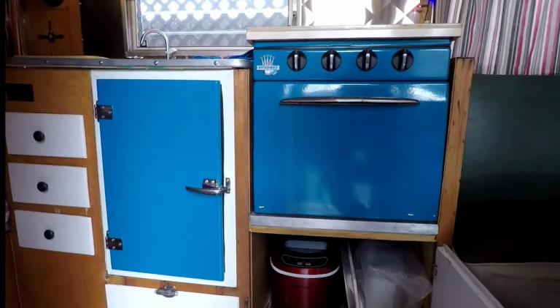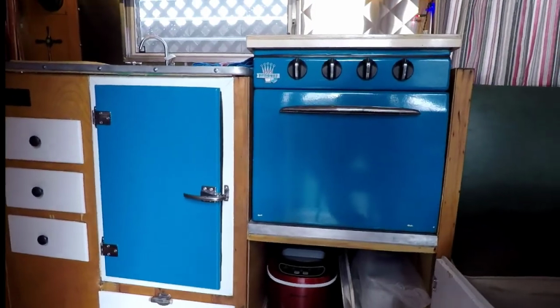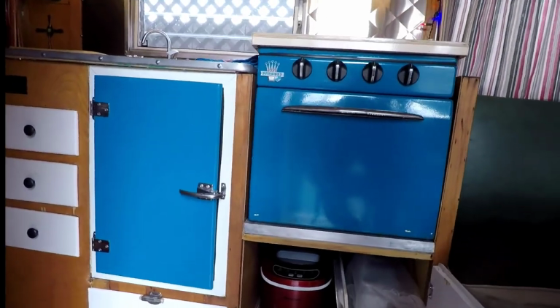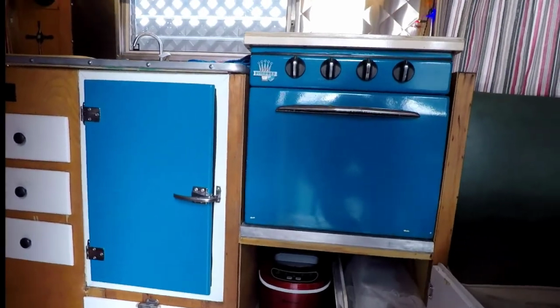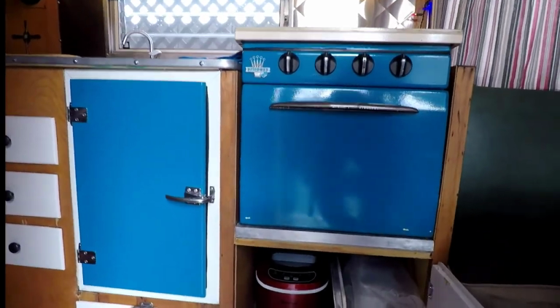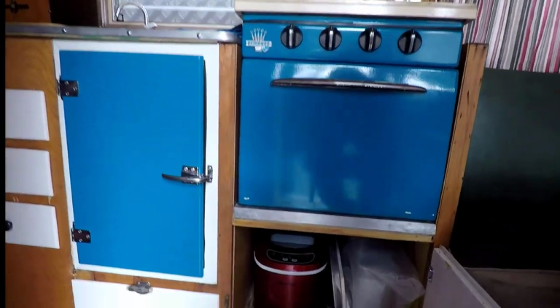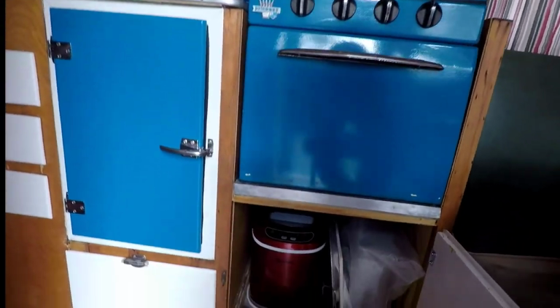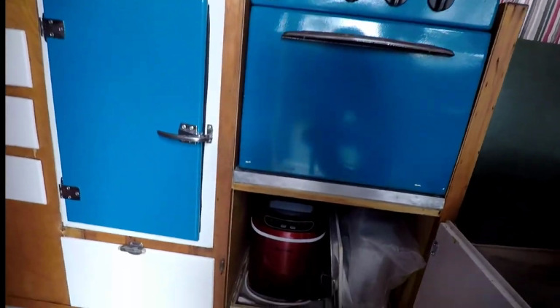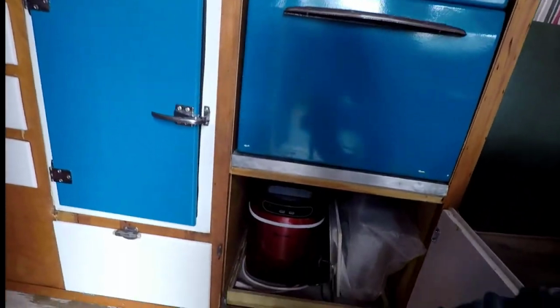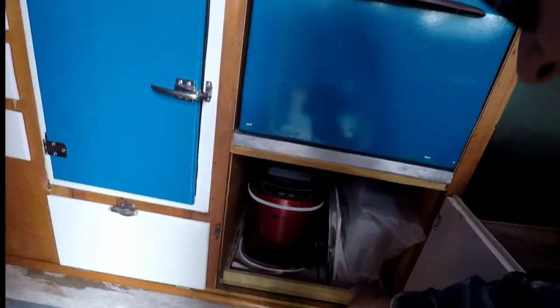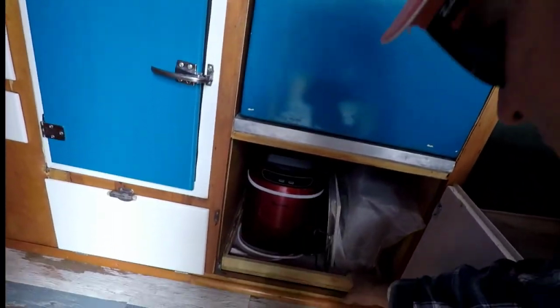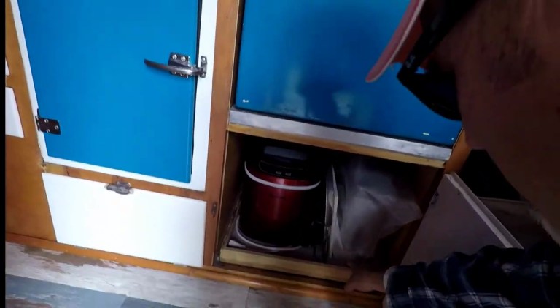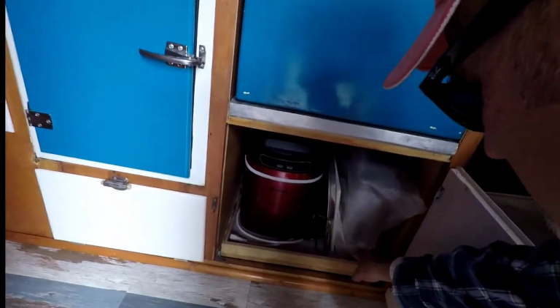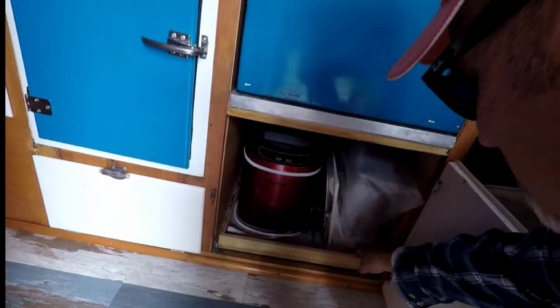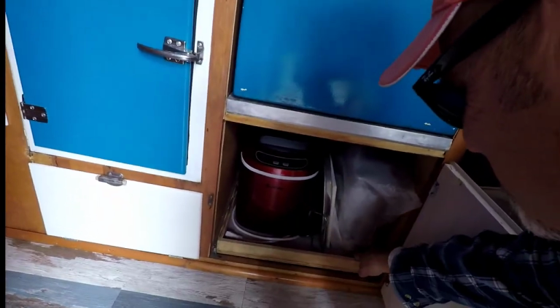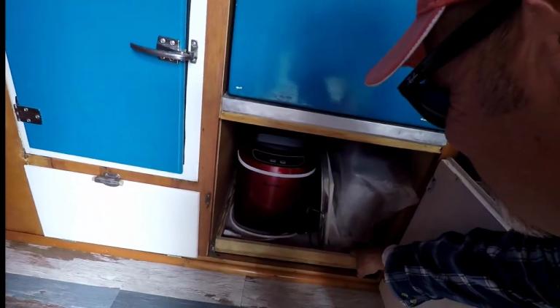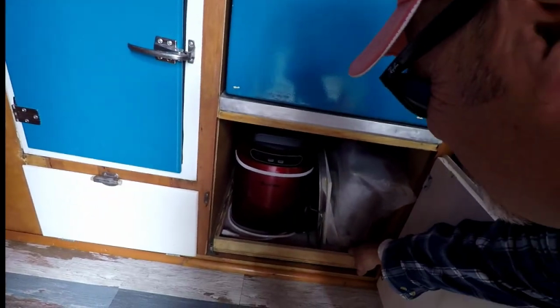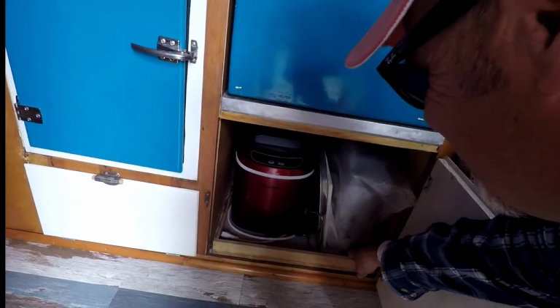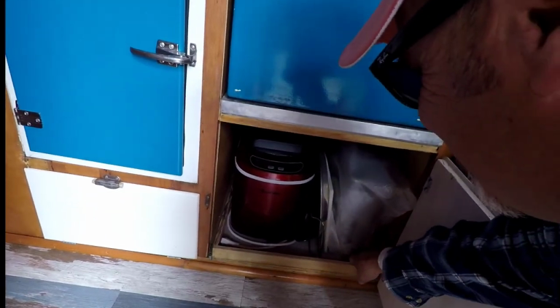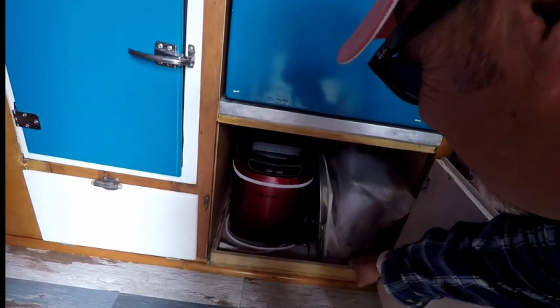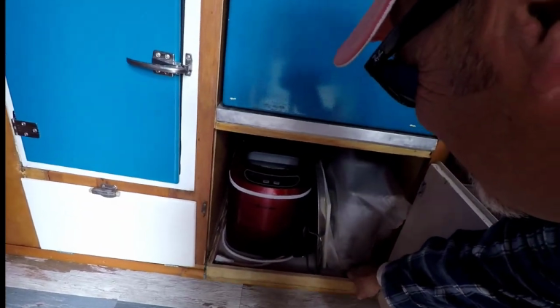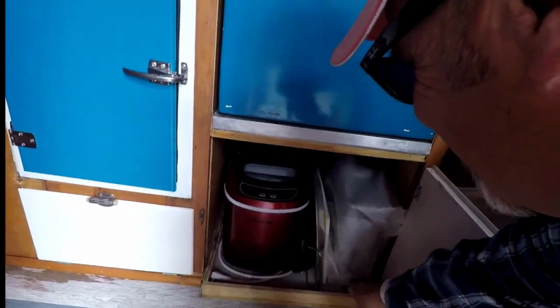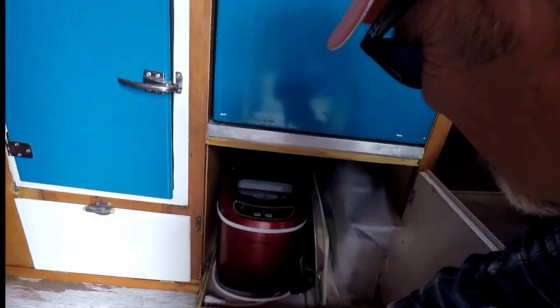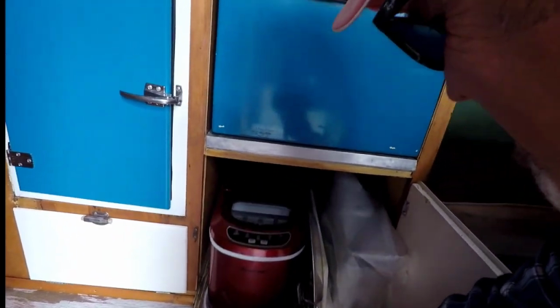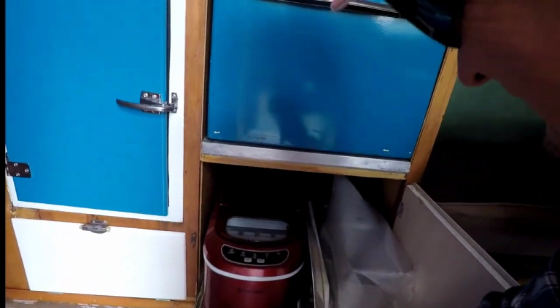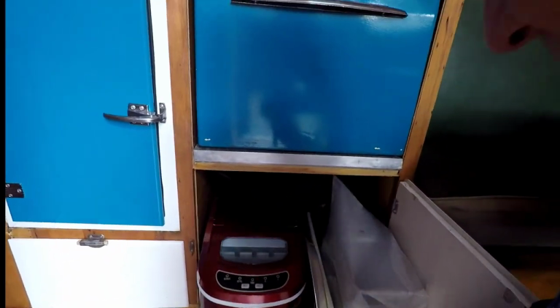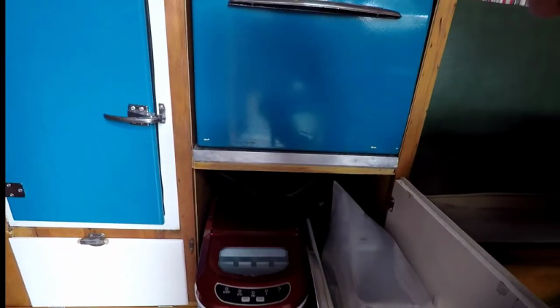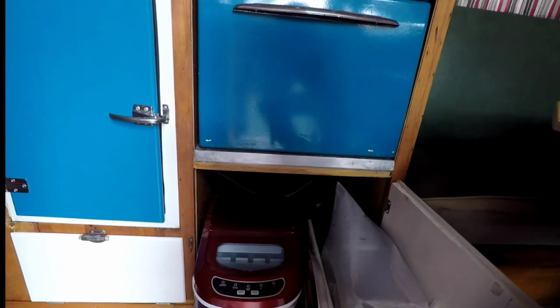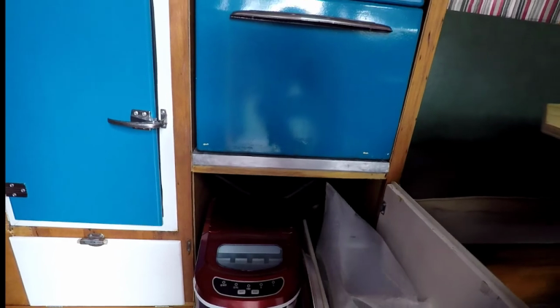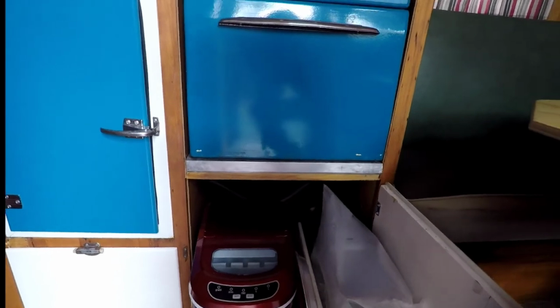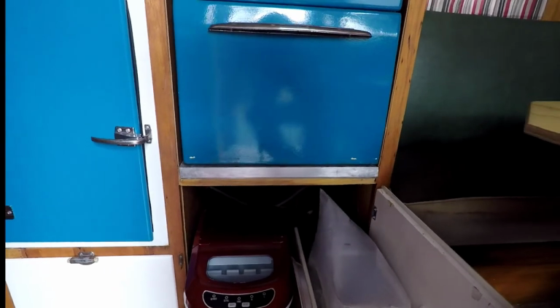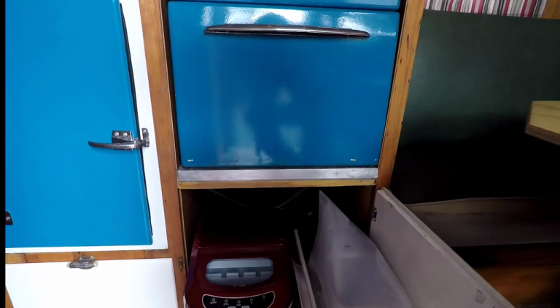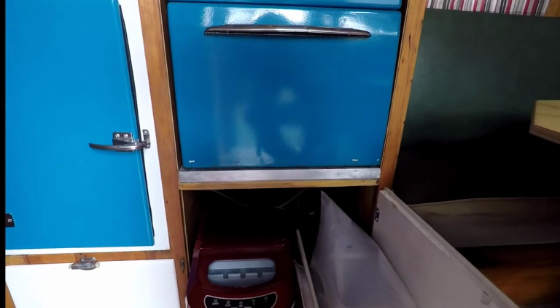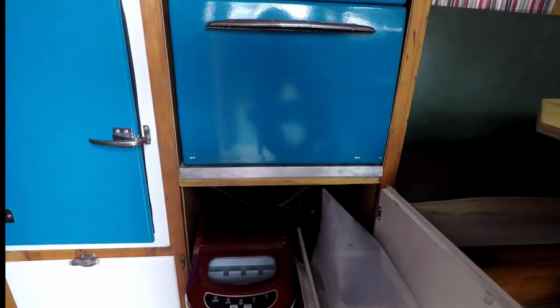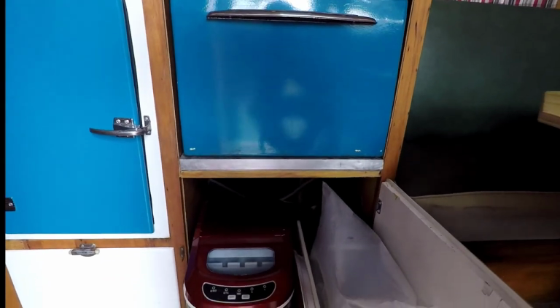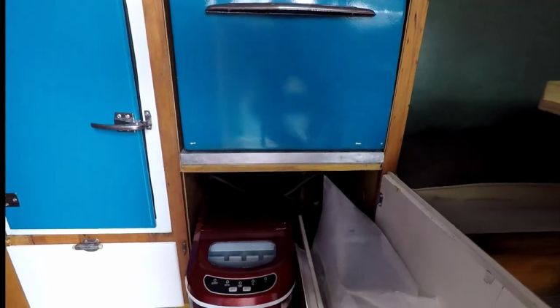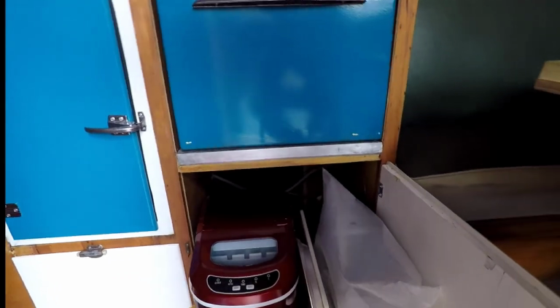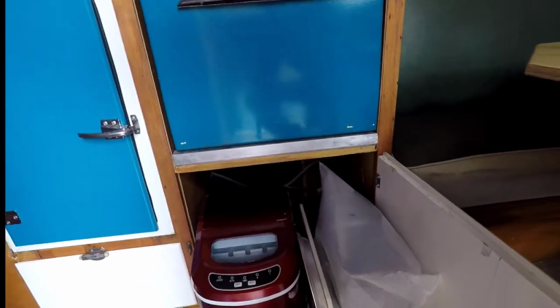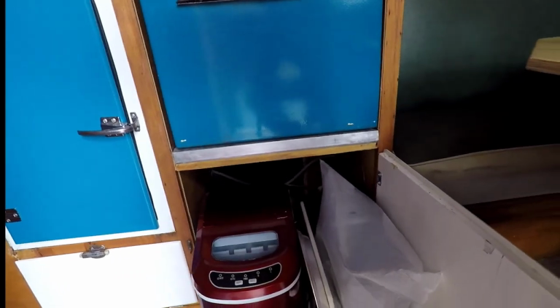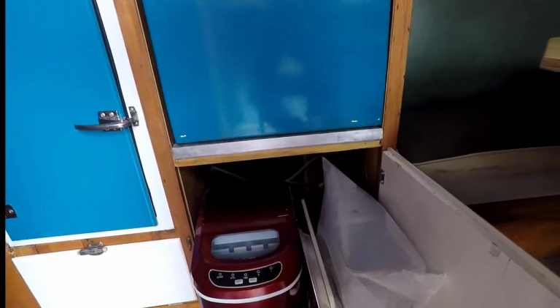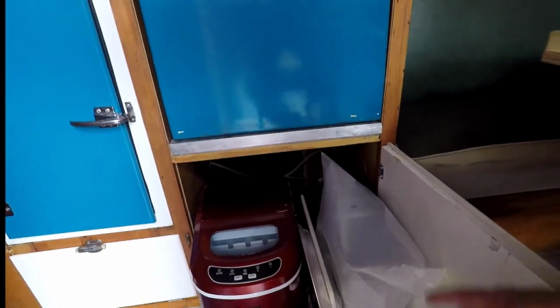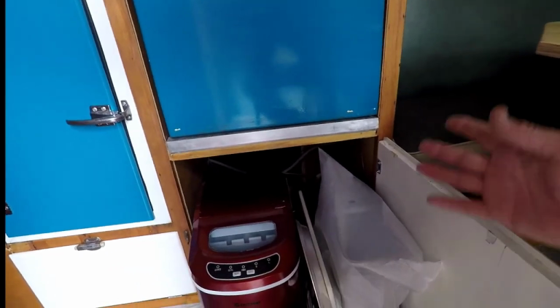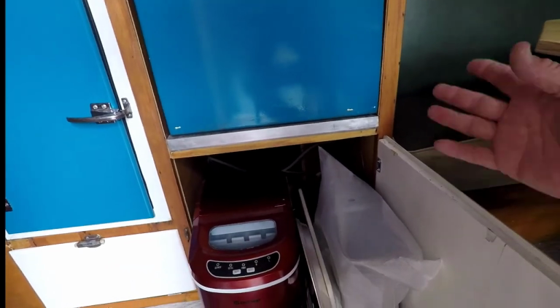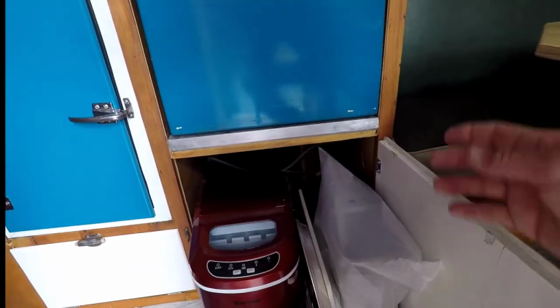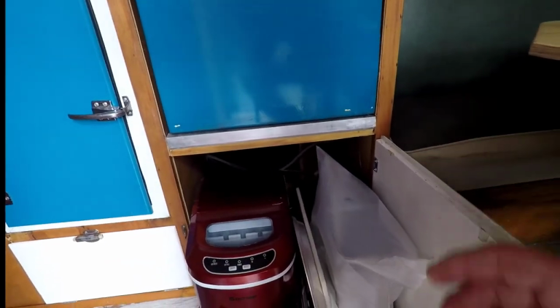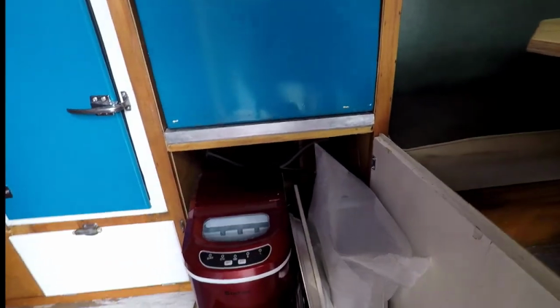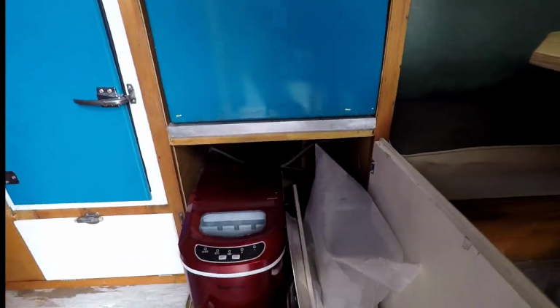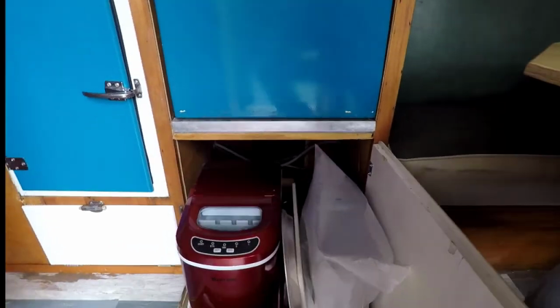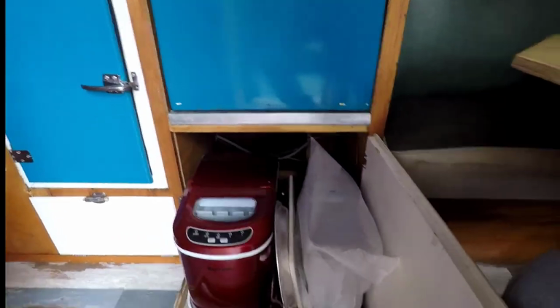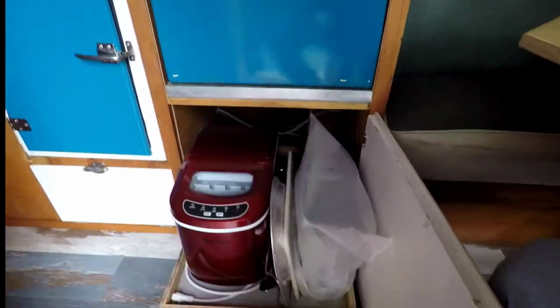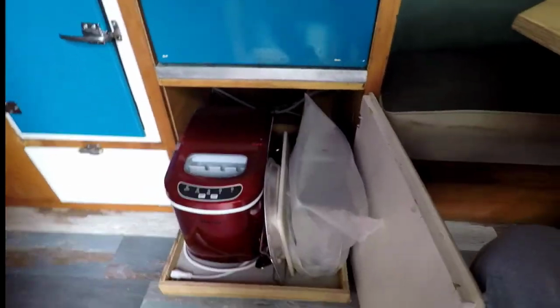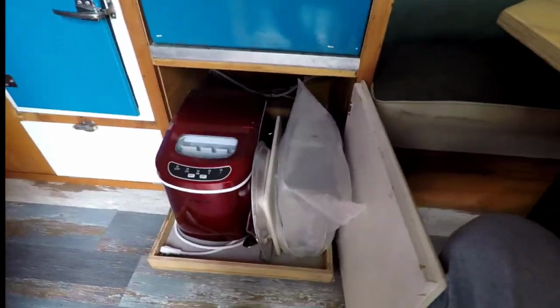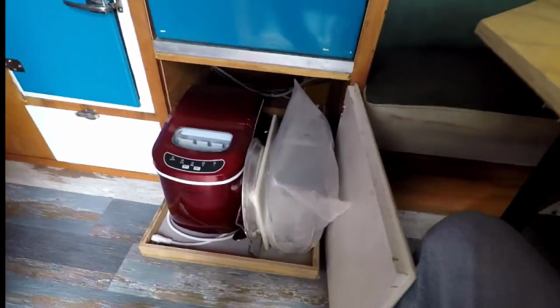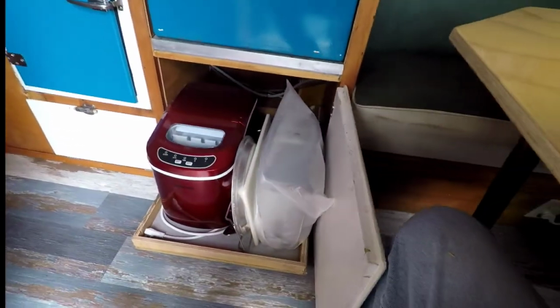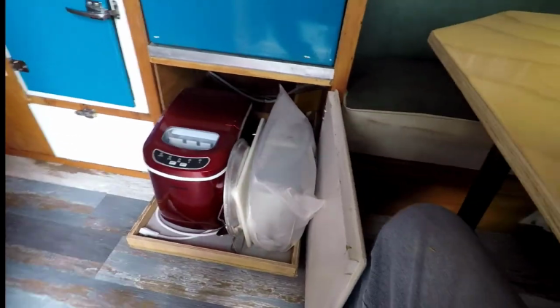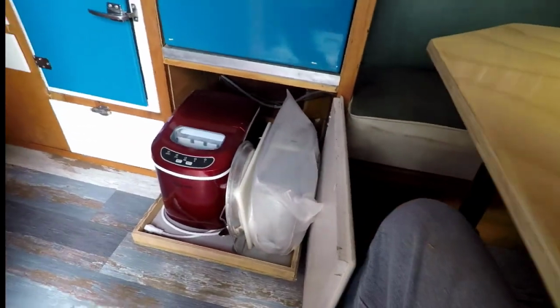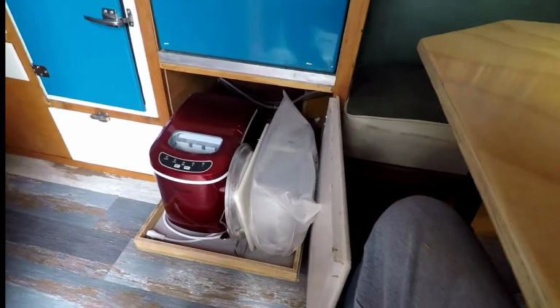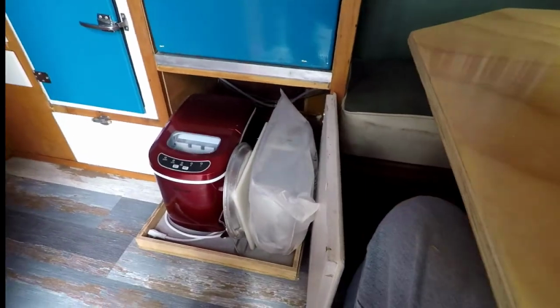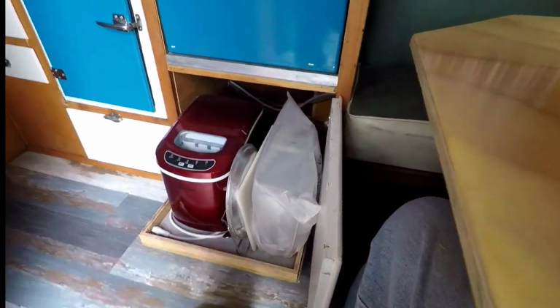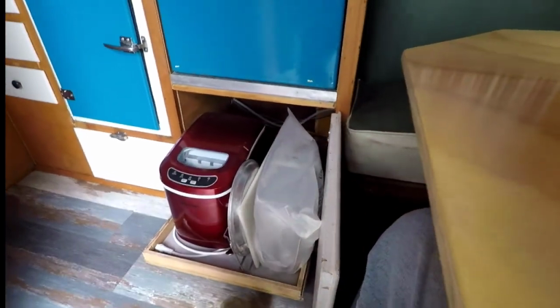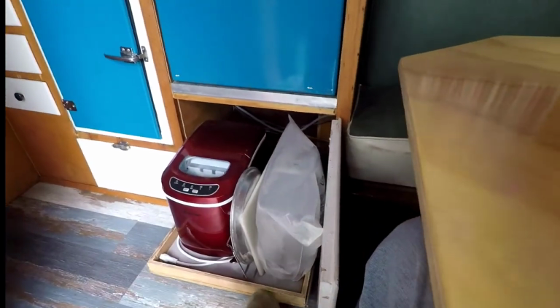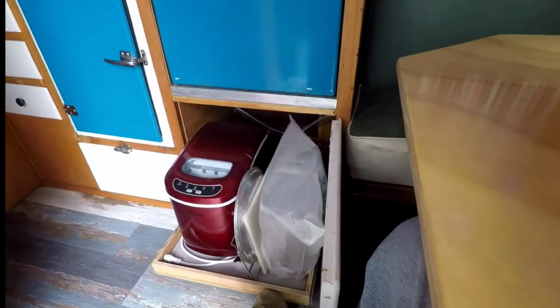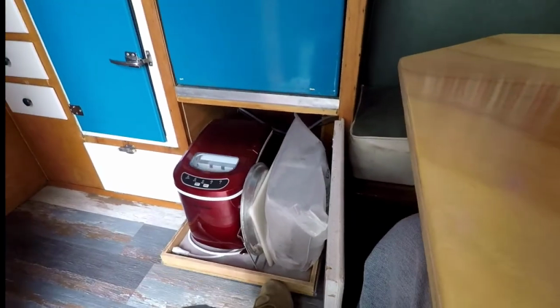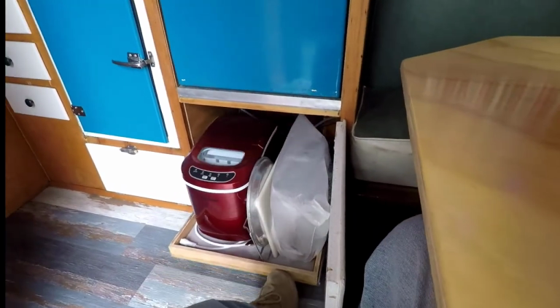I got an ice maker, I got a coffee pot — it slides out. There you go, storage.